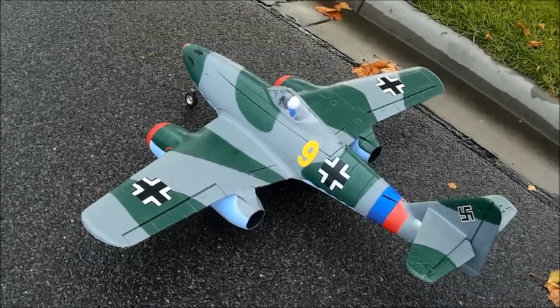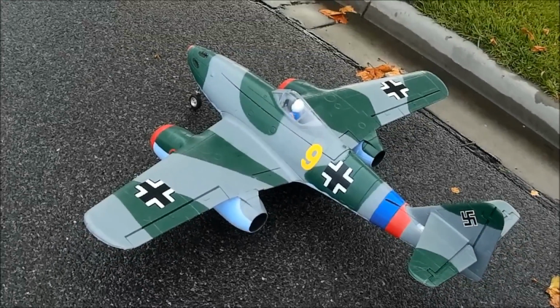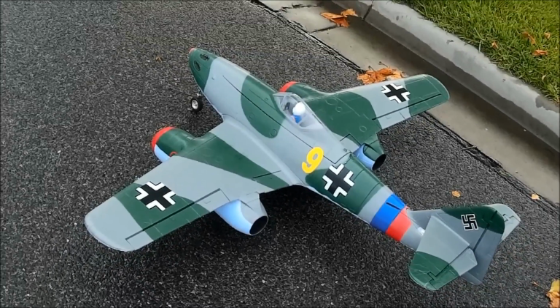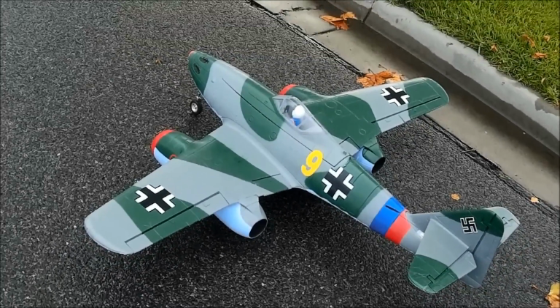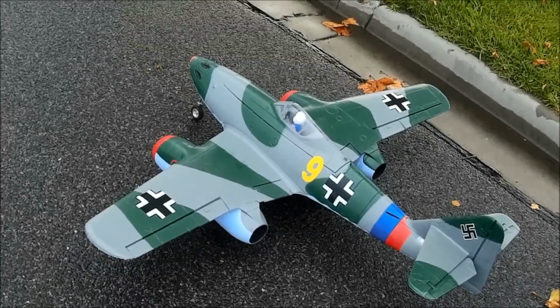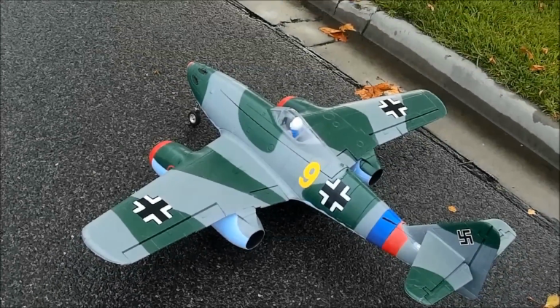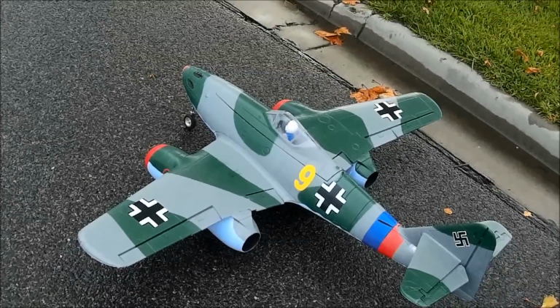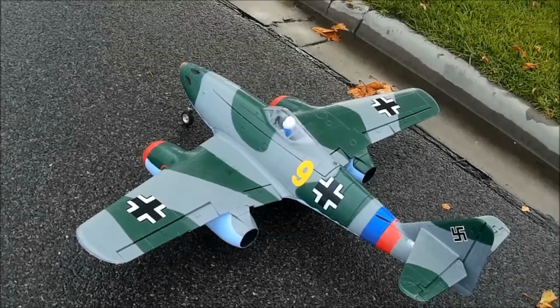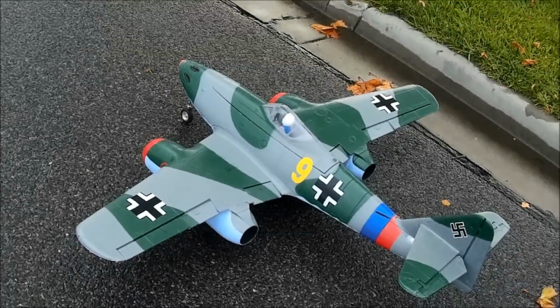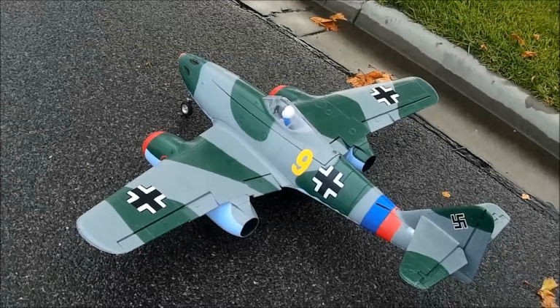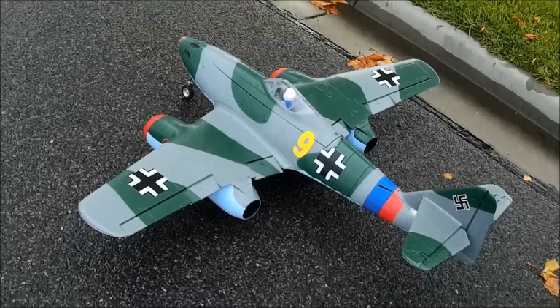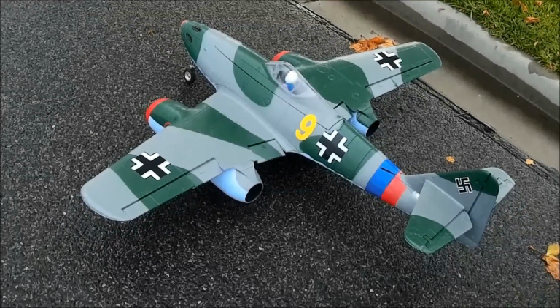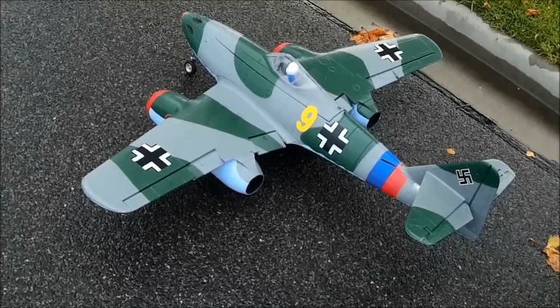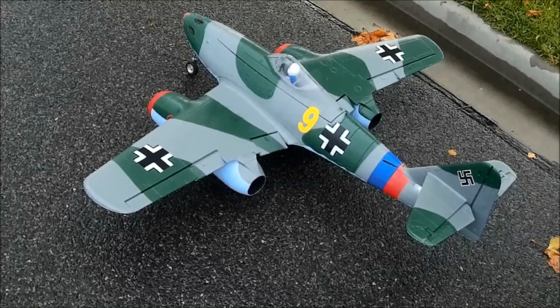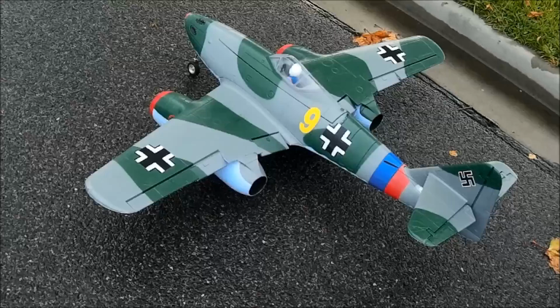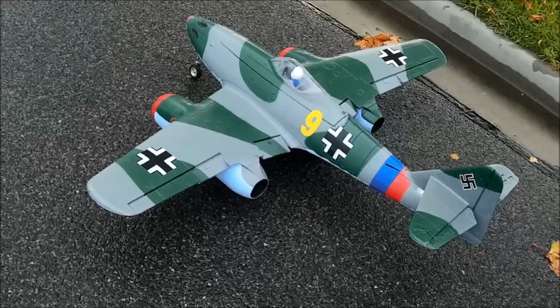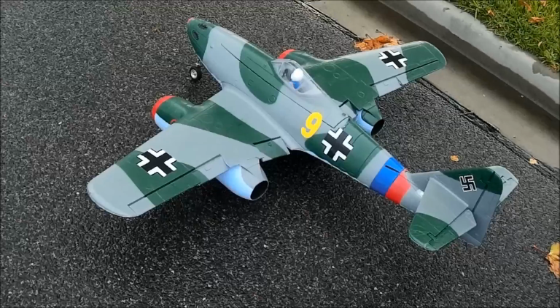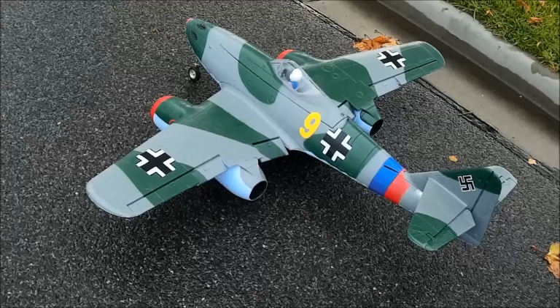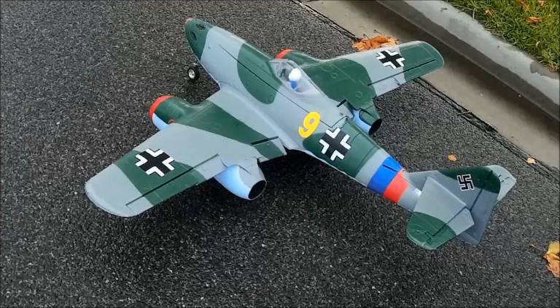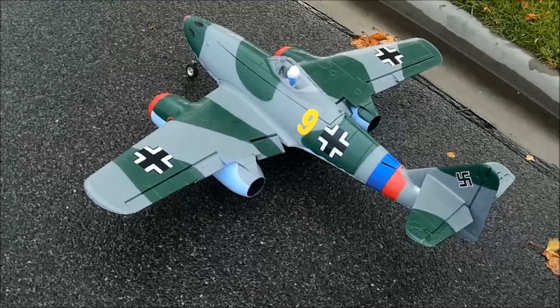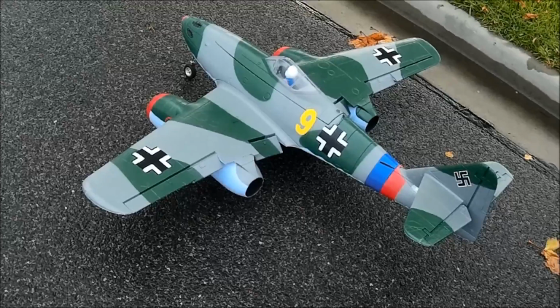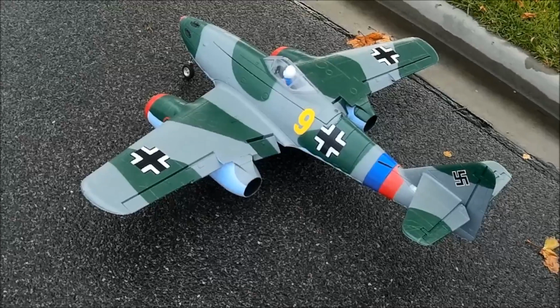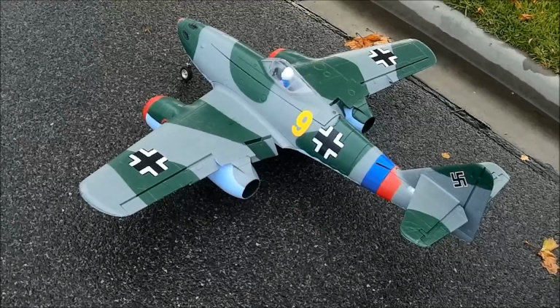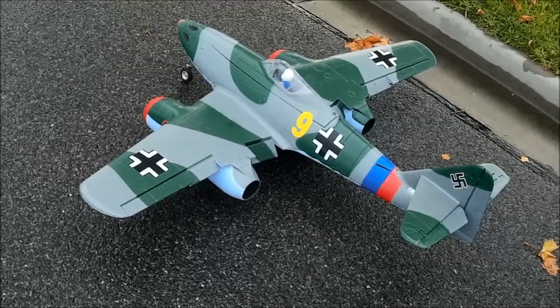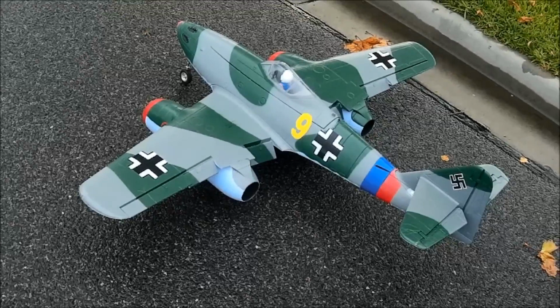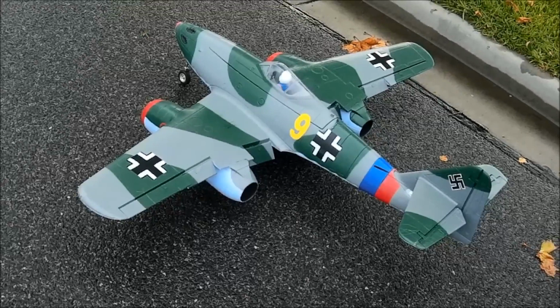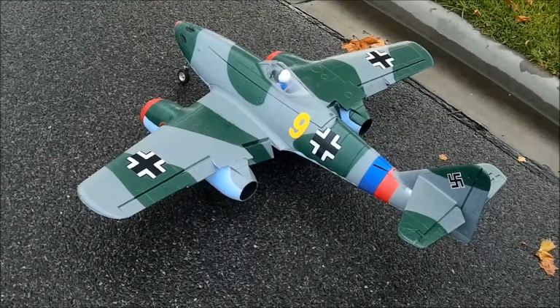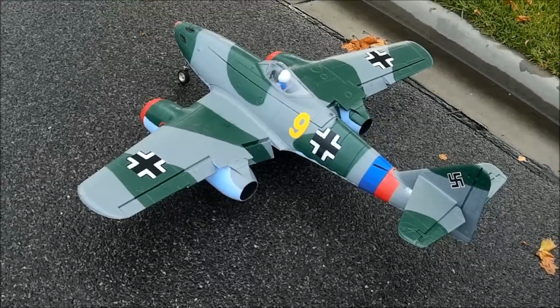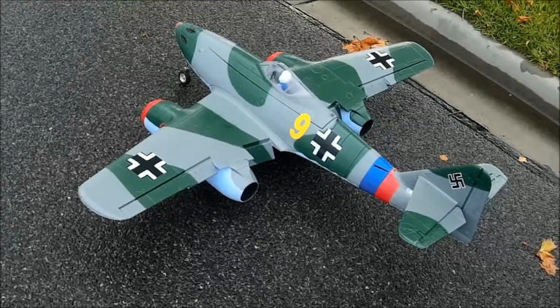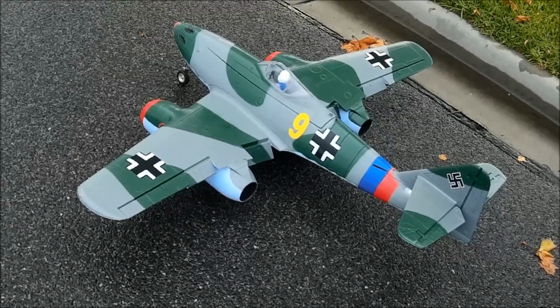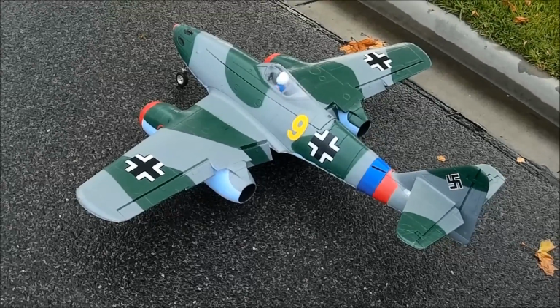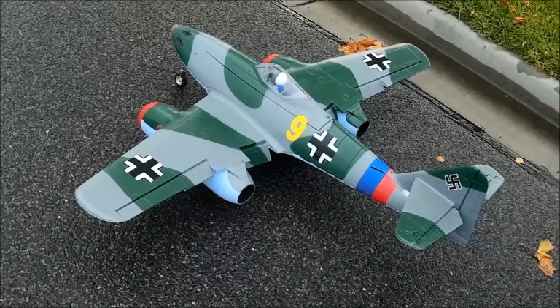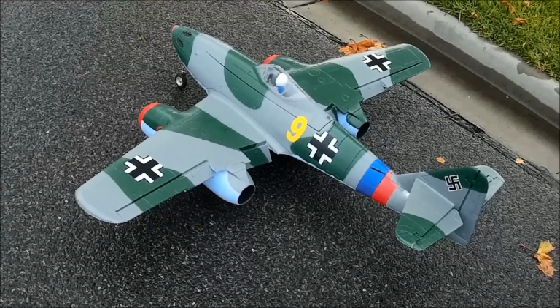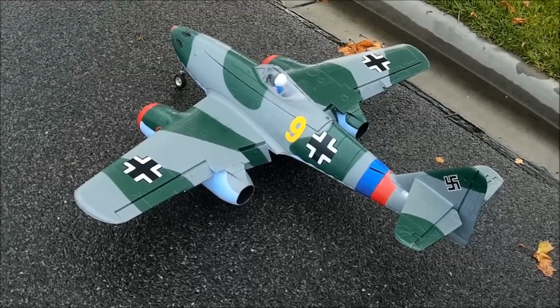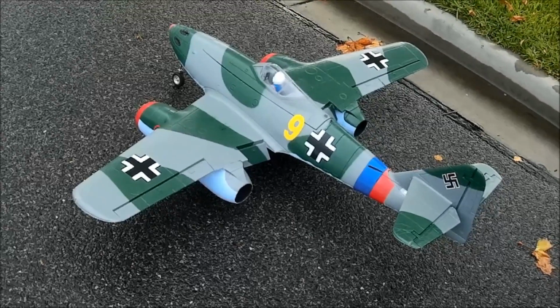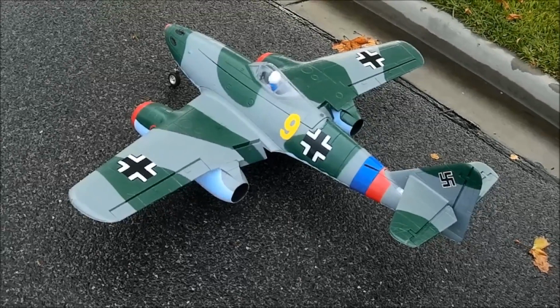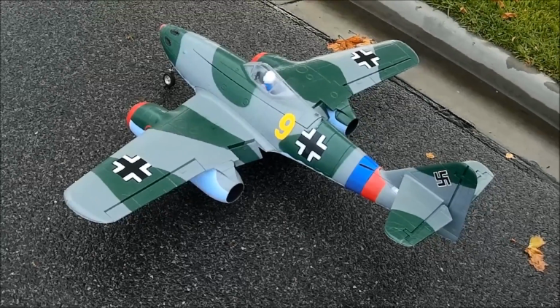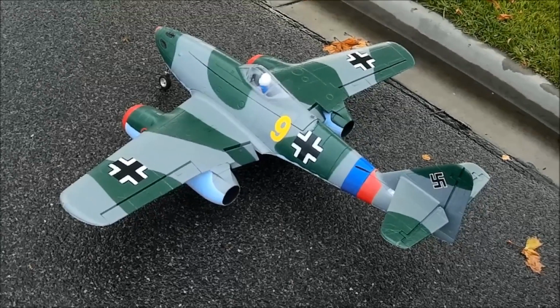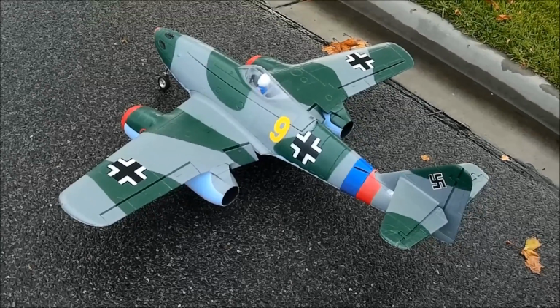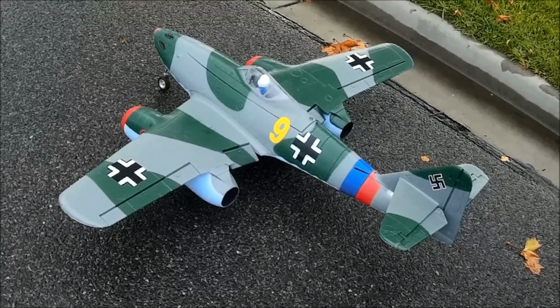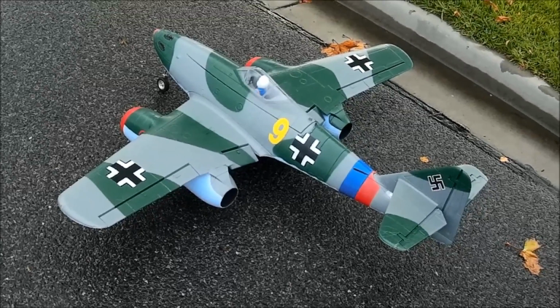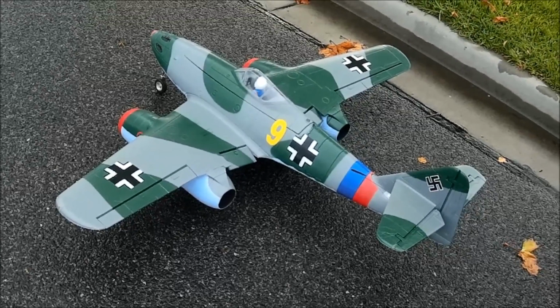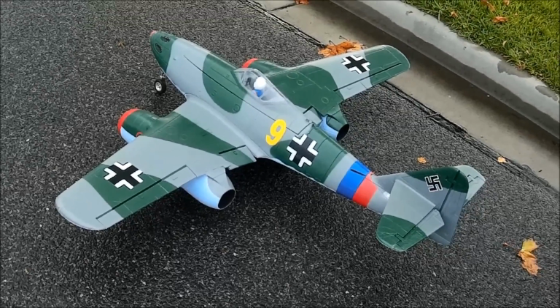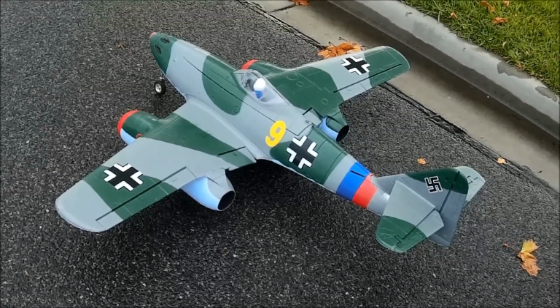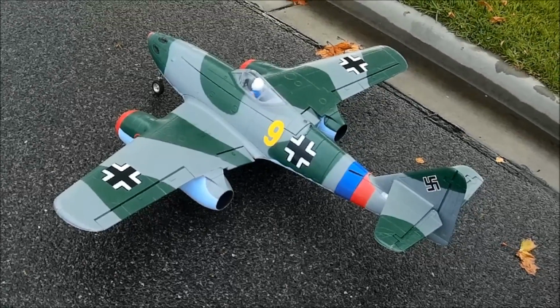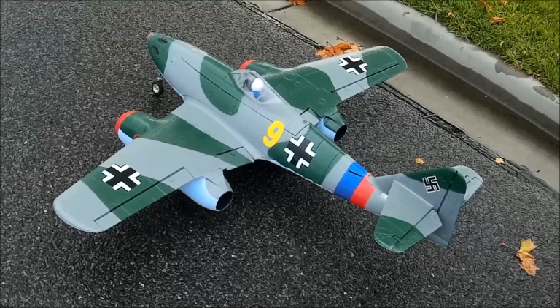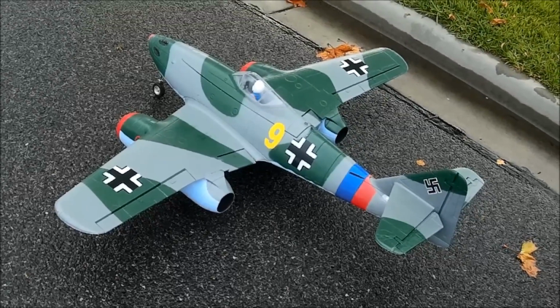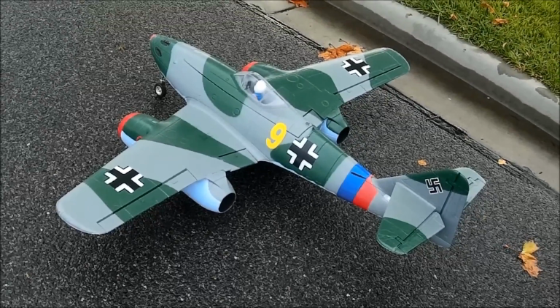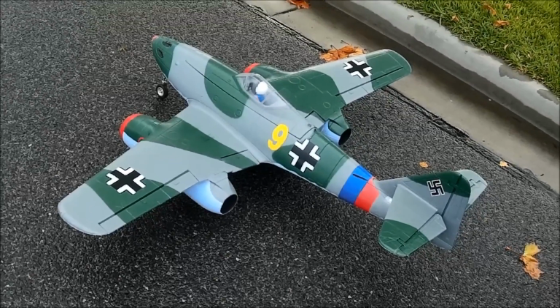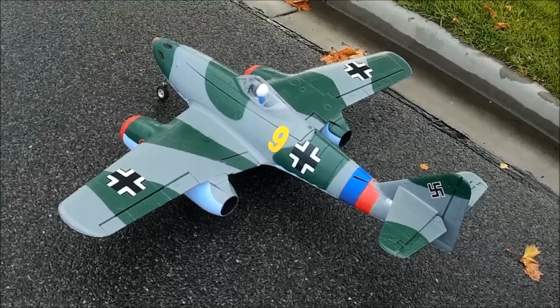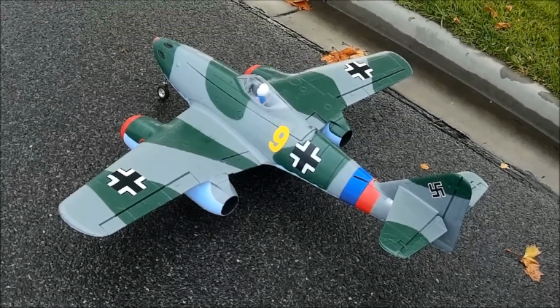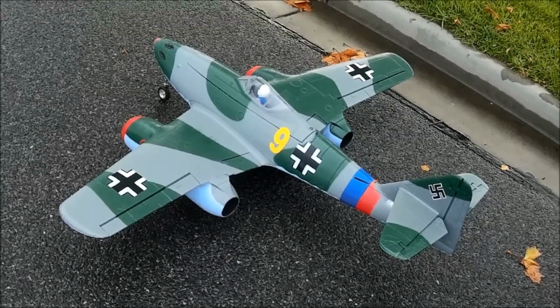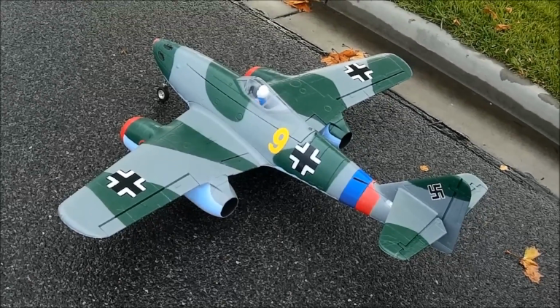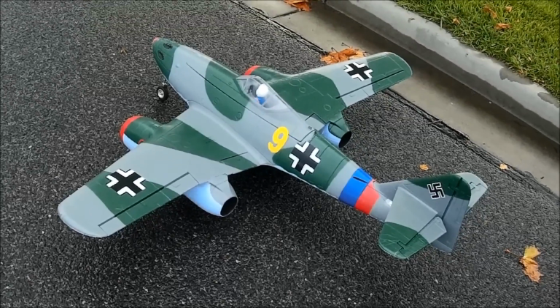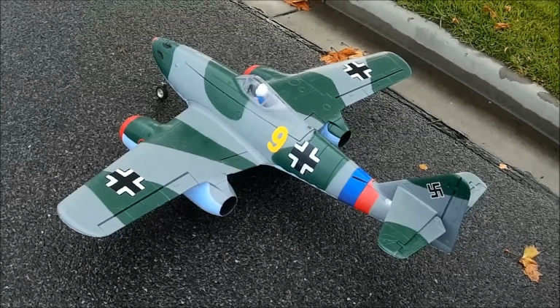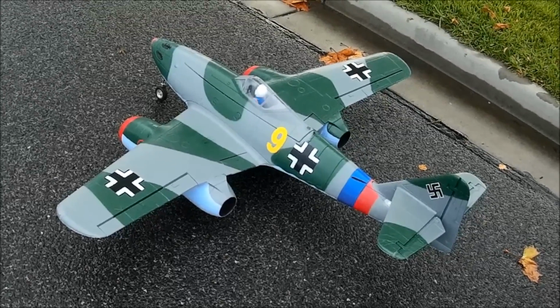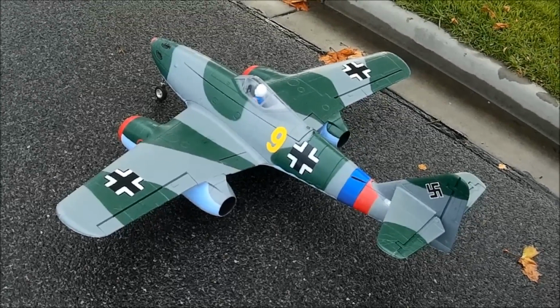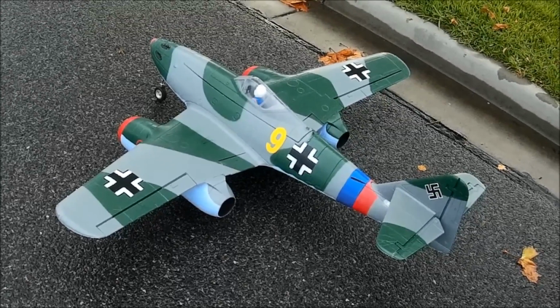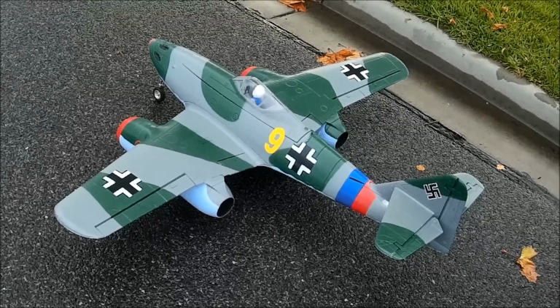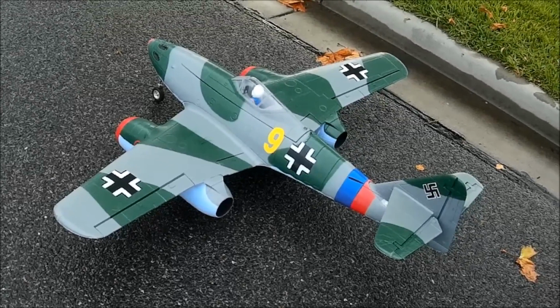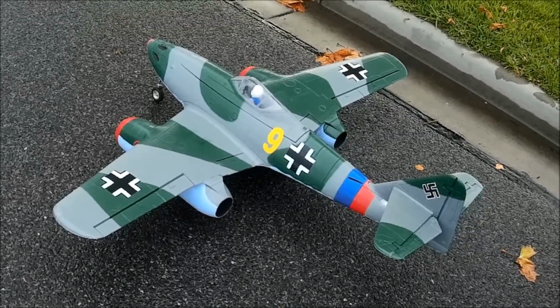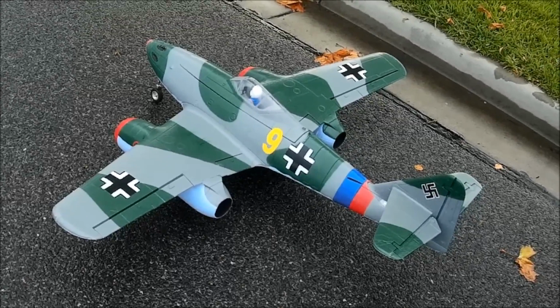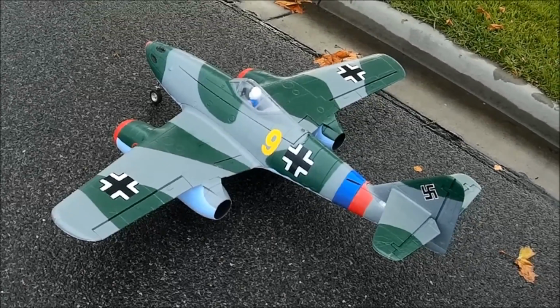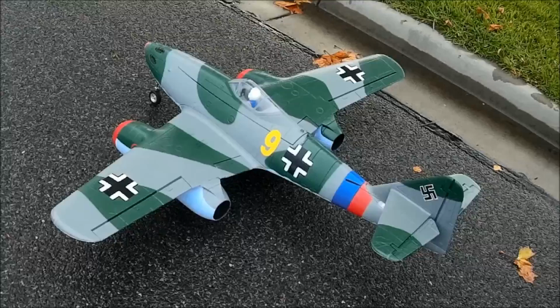Flaps stage 1. Flaps fully extended. Flaps stage 1. Flaps retracted.